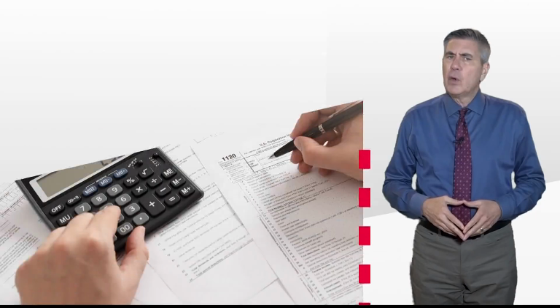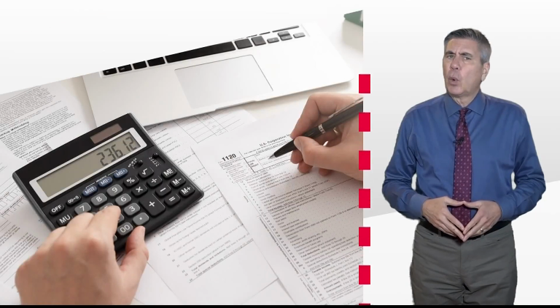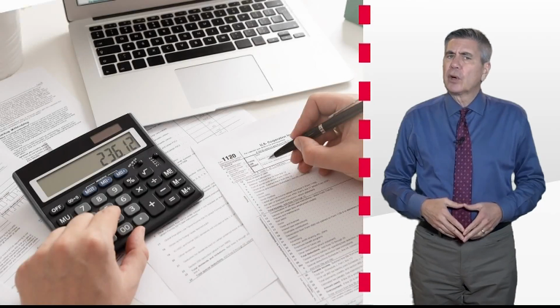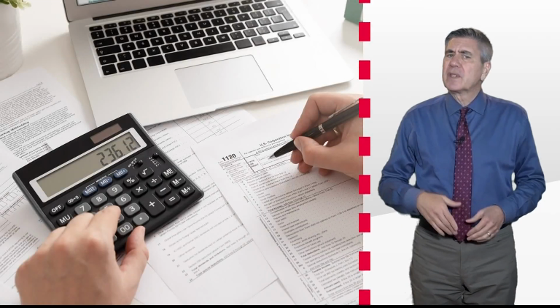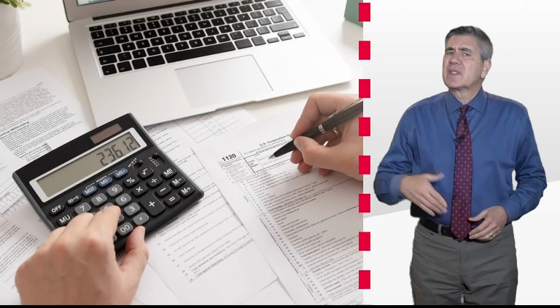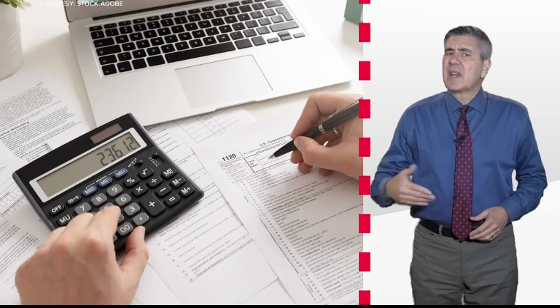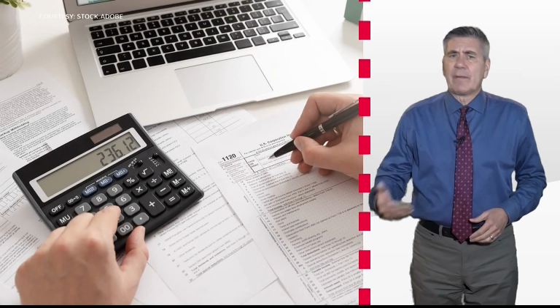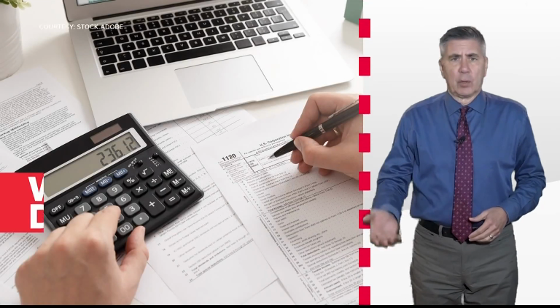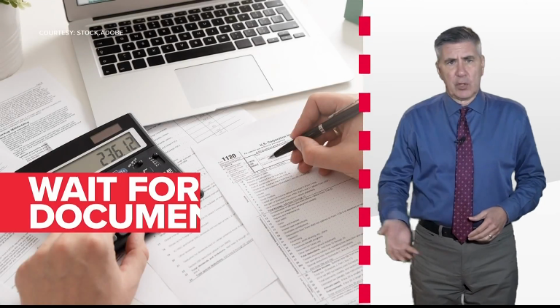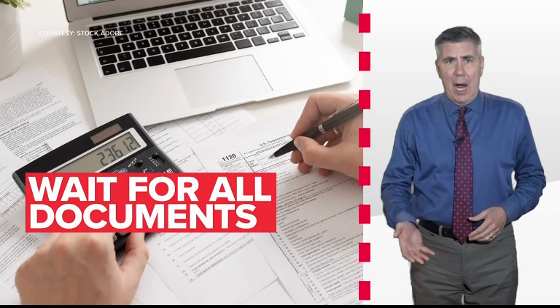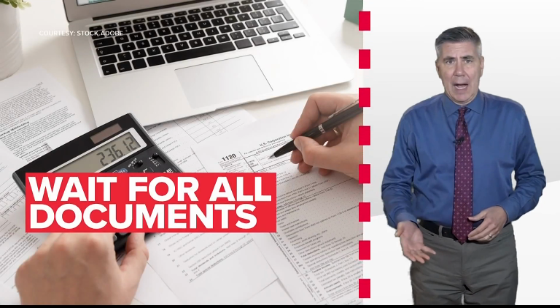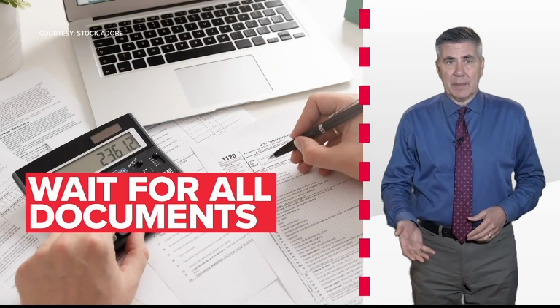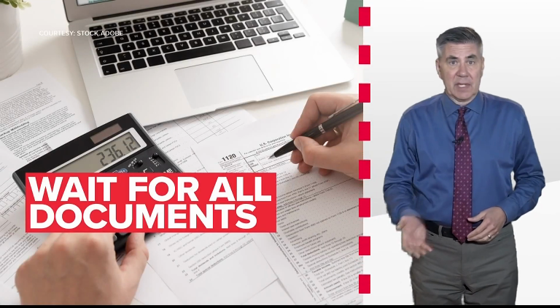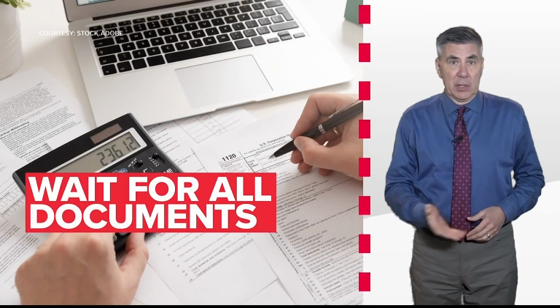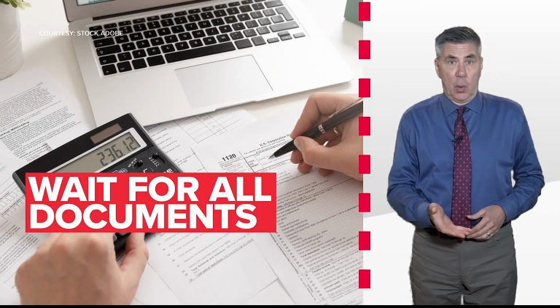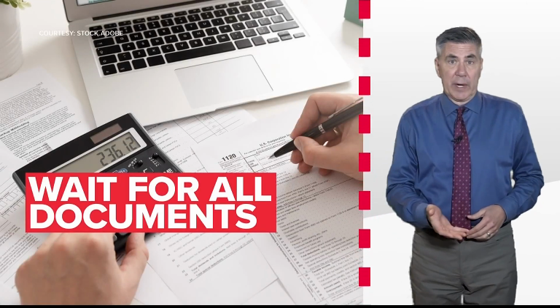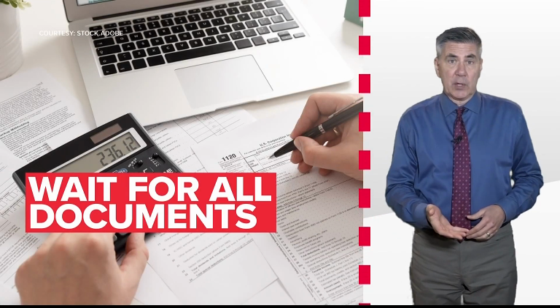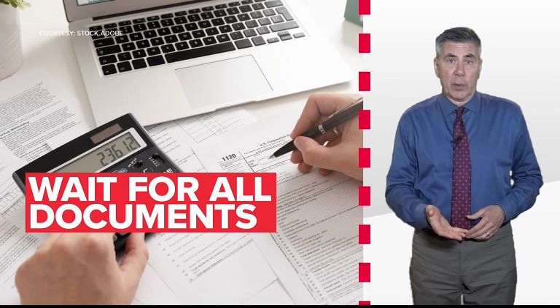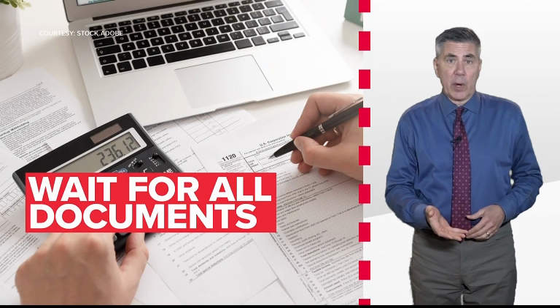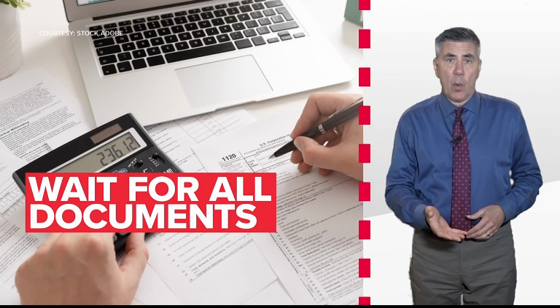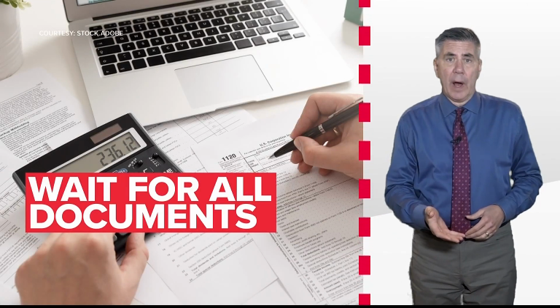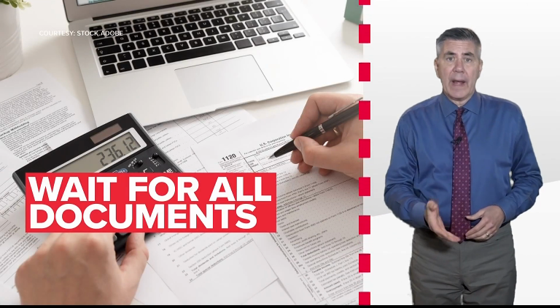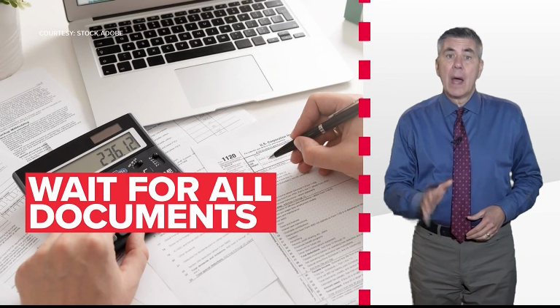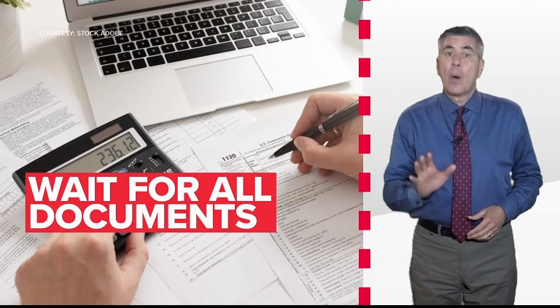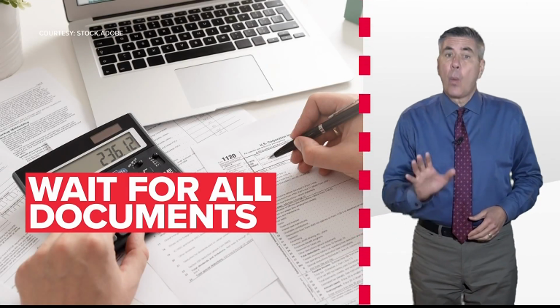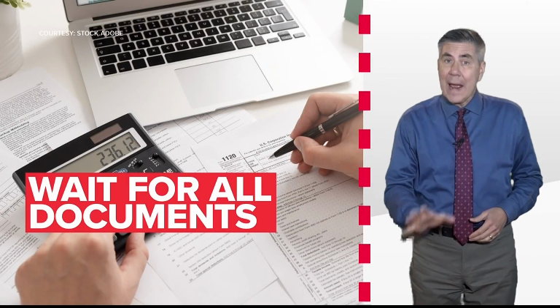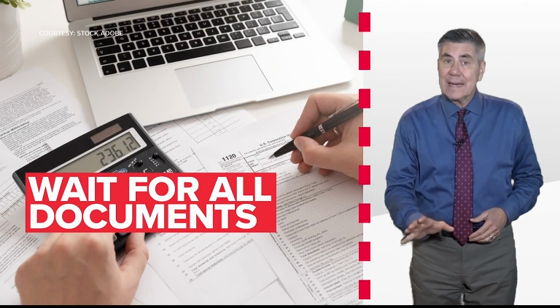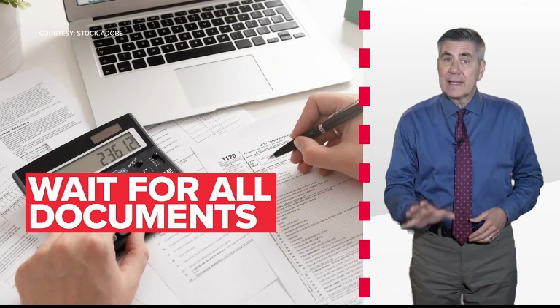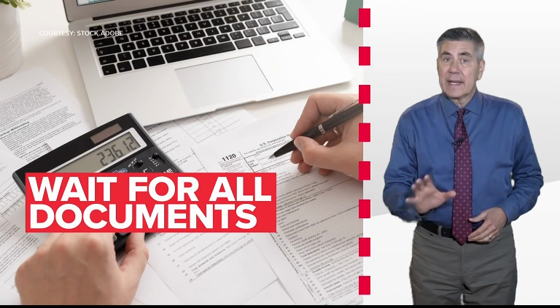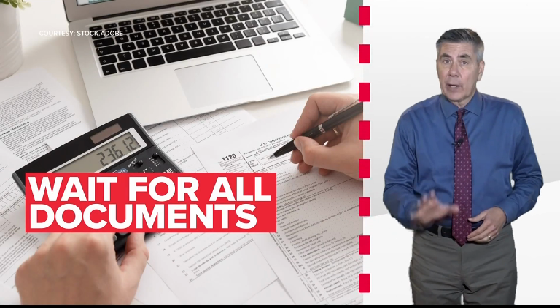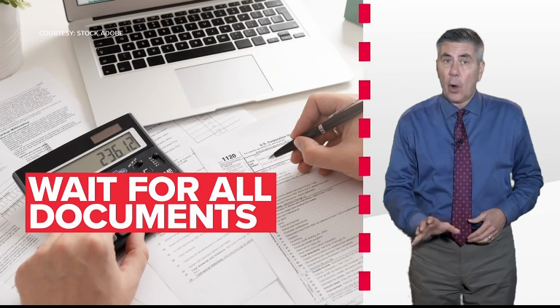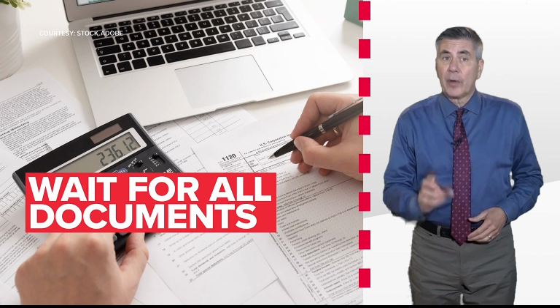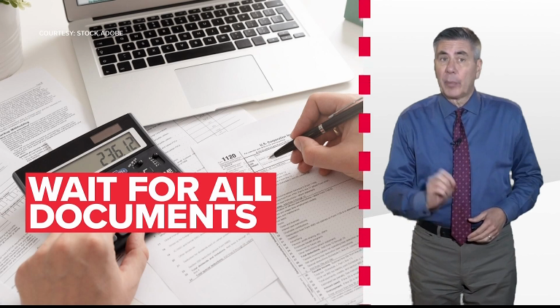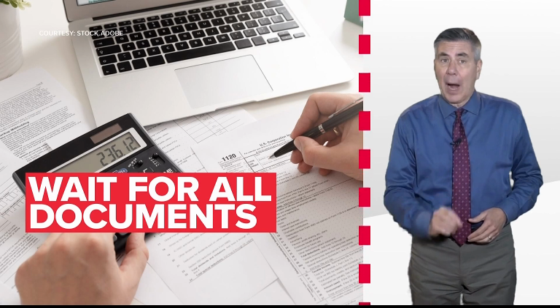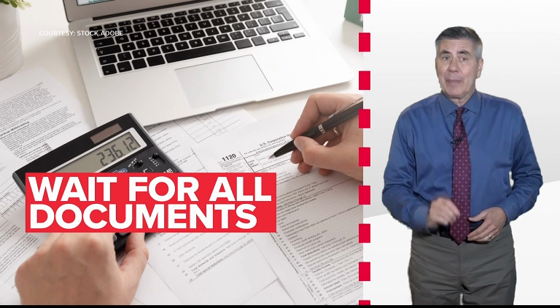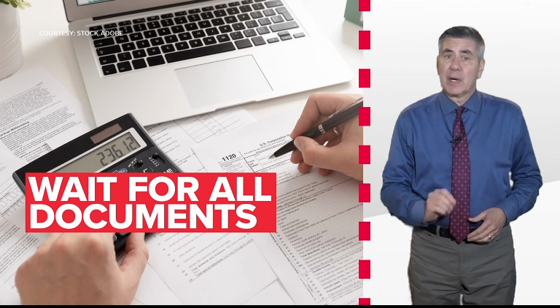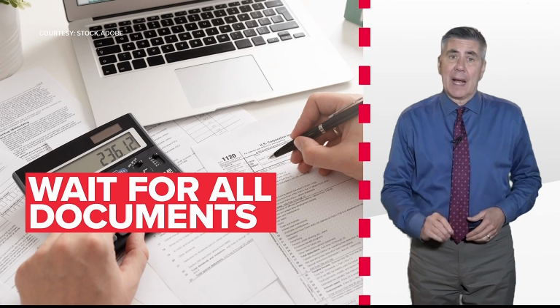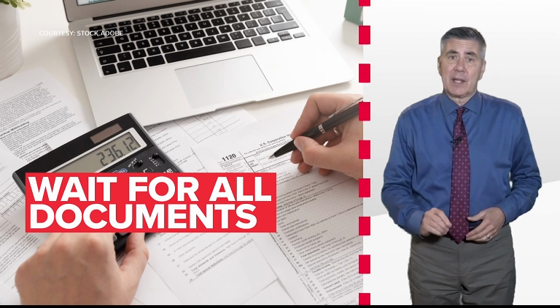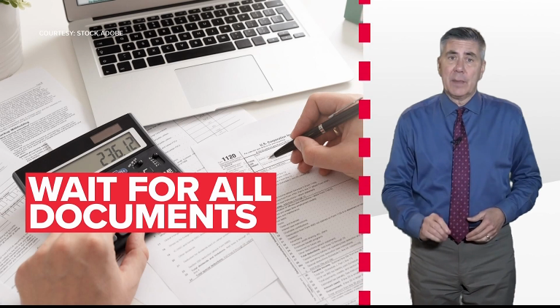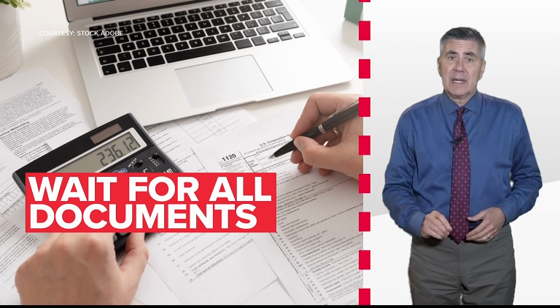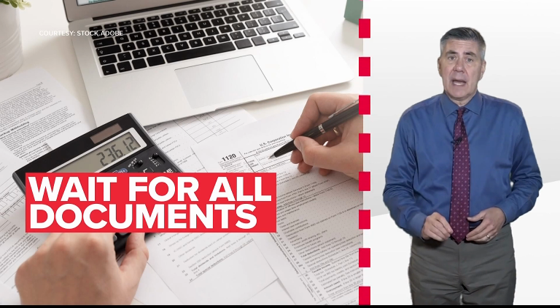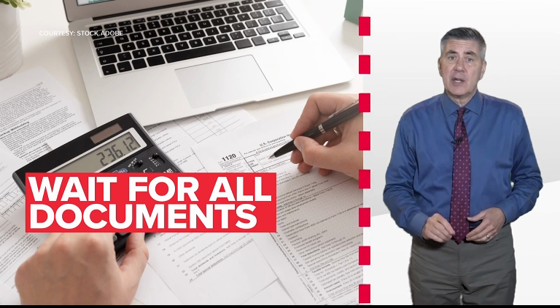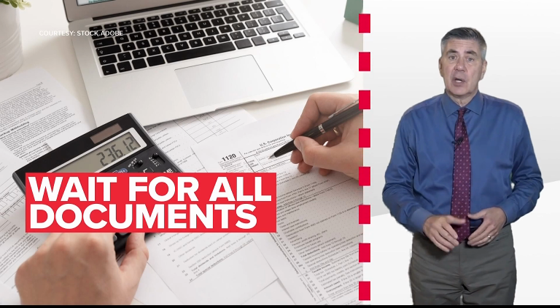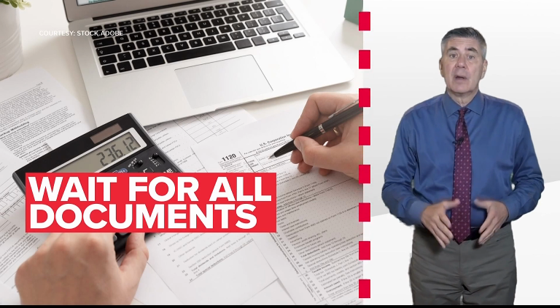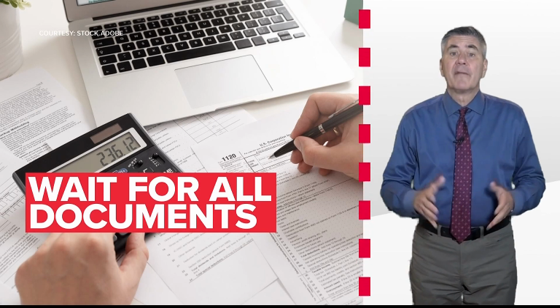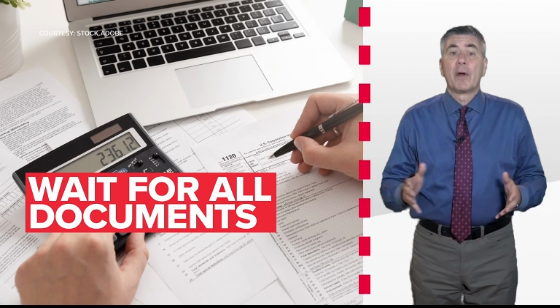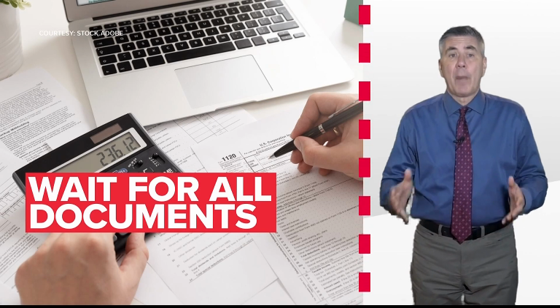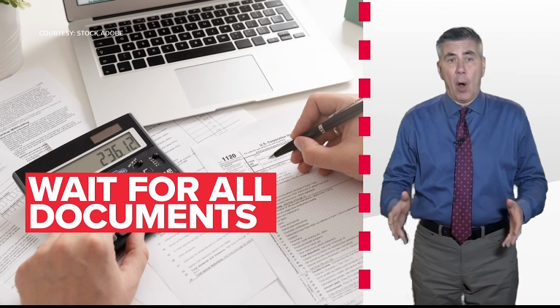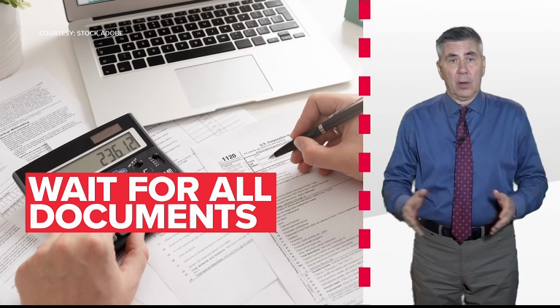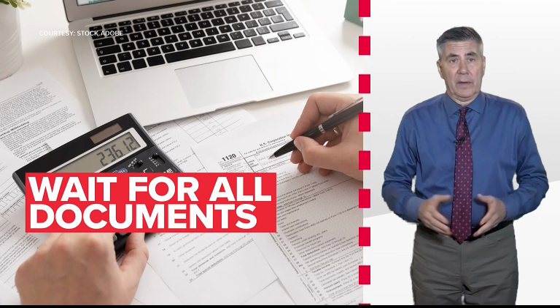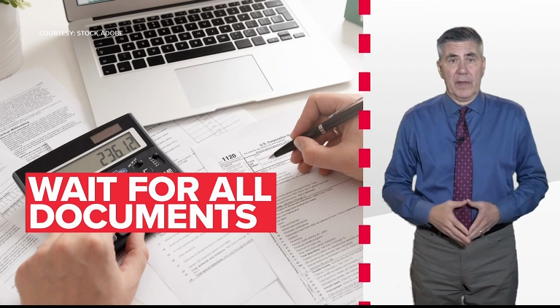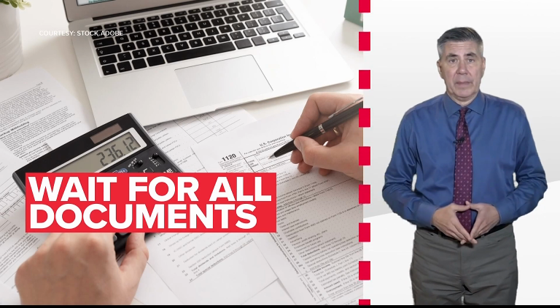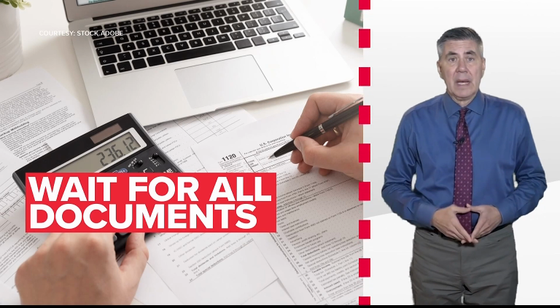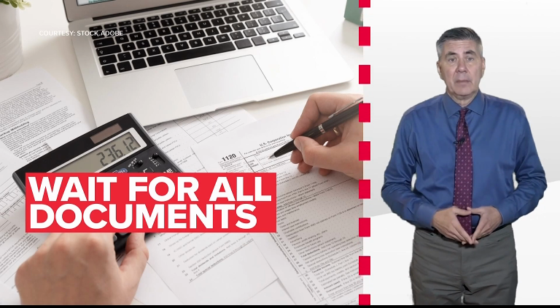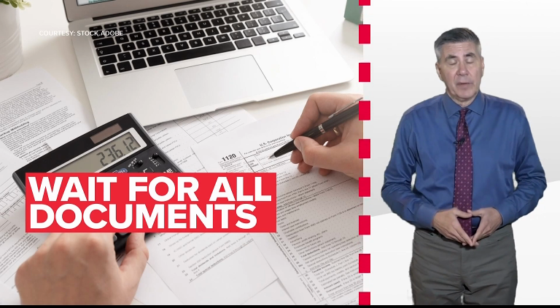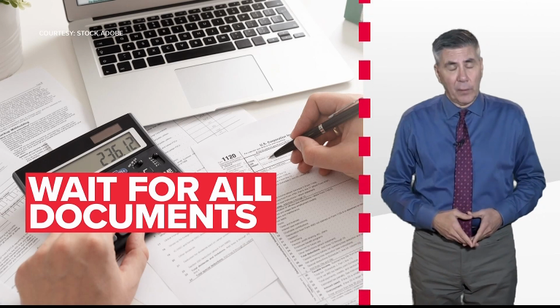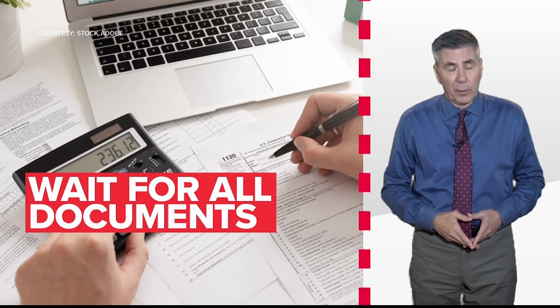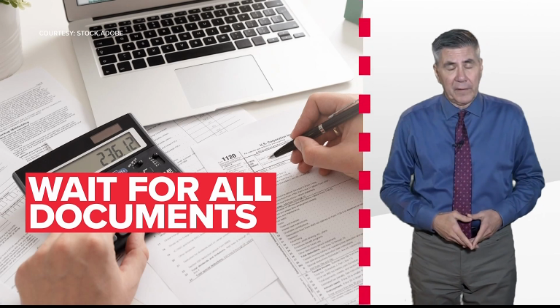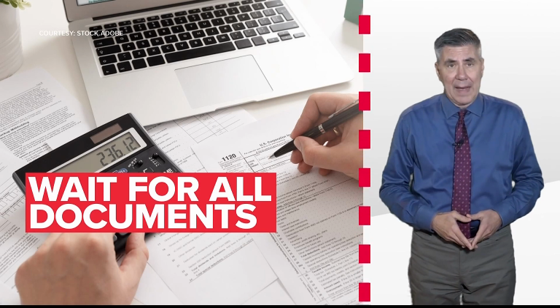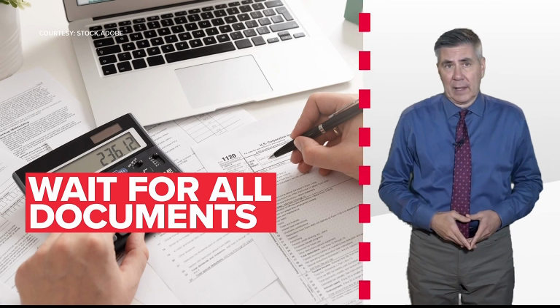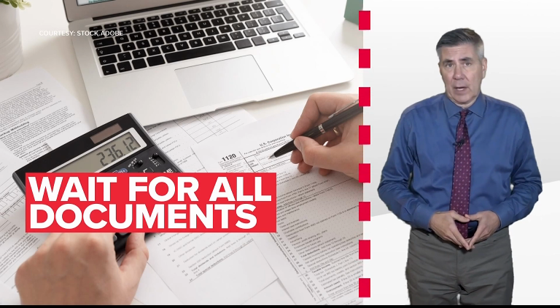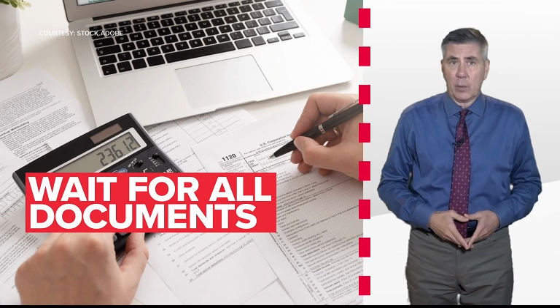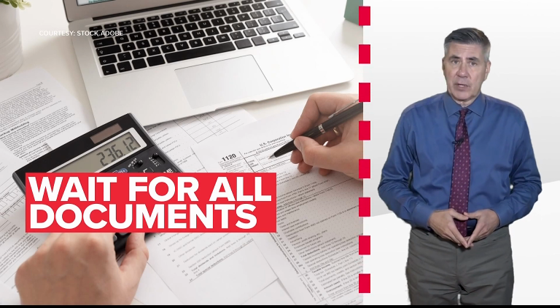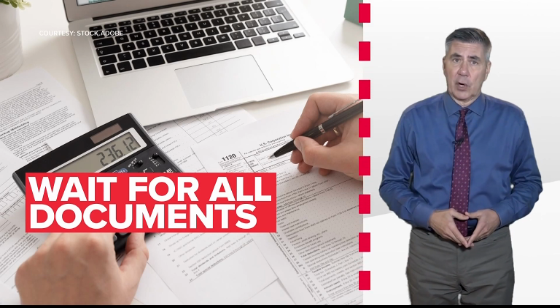If you worked several jobs in 2021, wait to get all the proper documentation from all of them before filing a return.